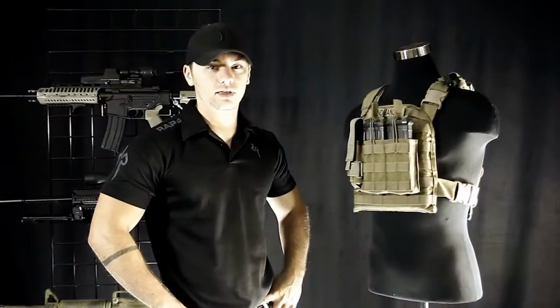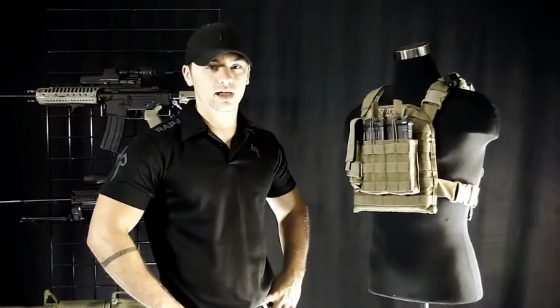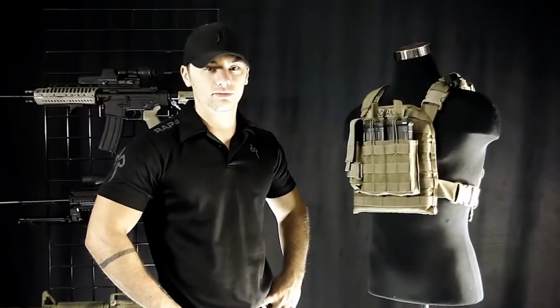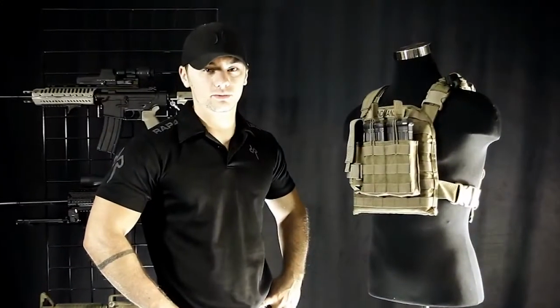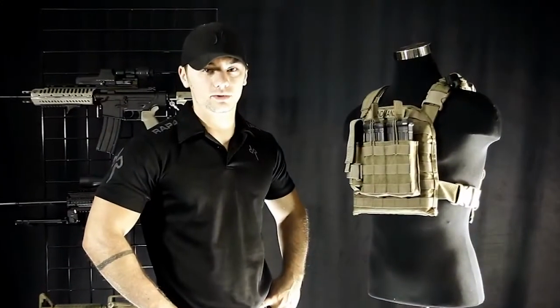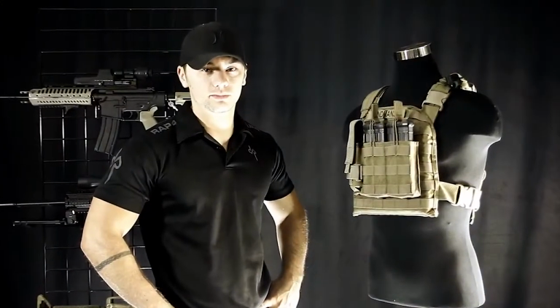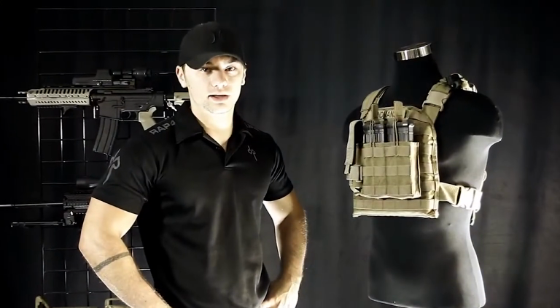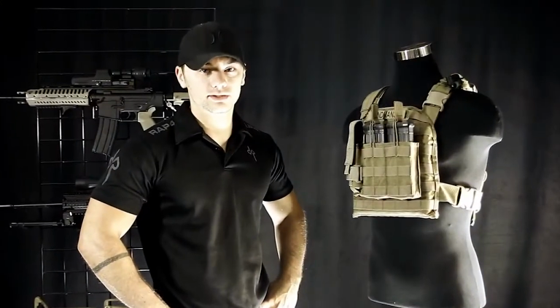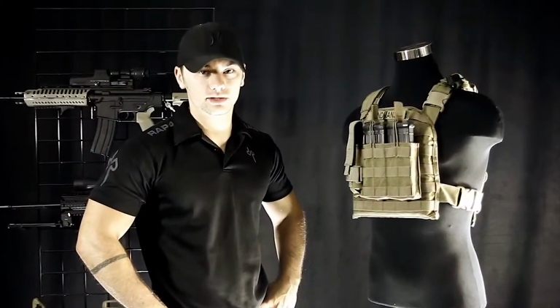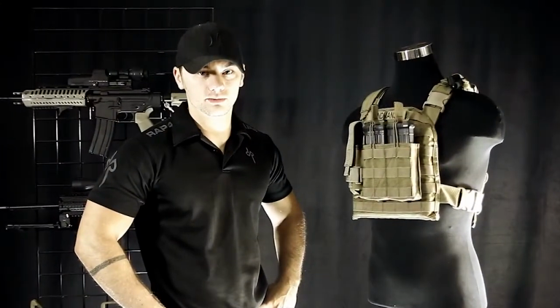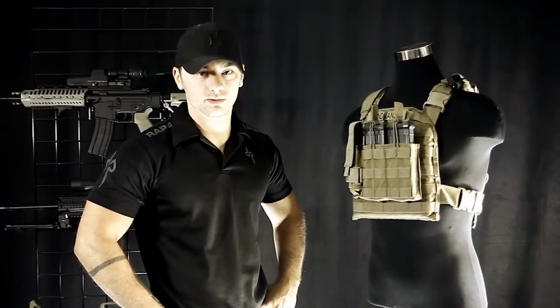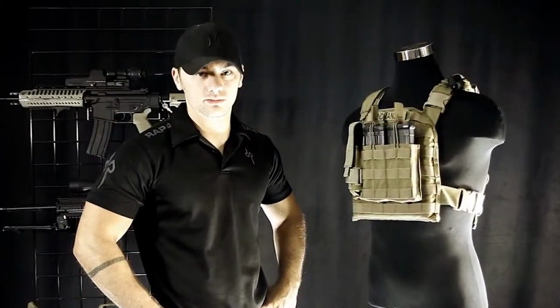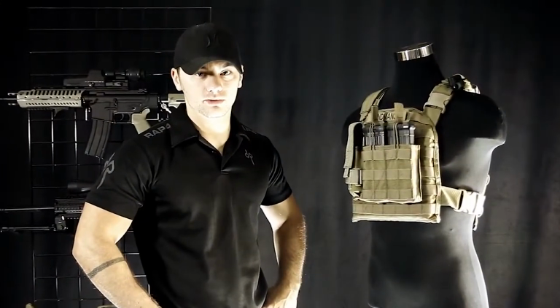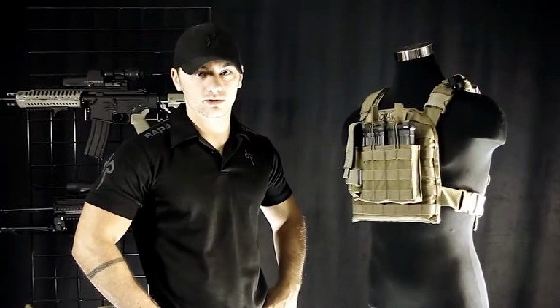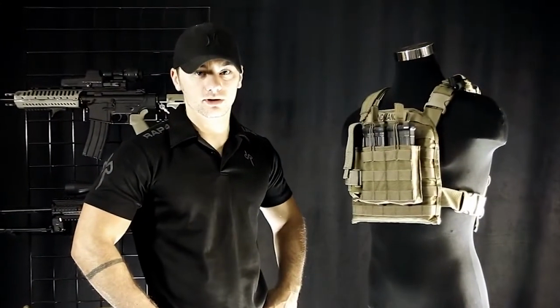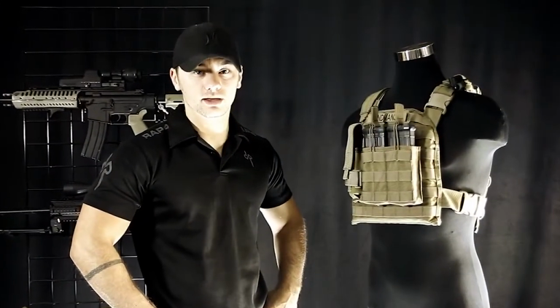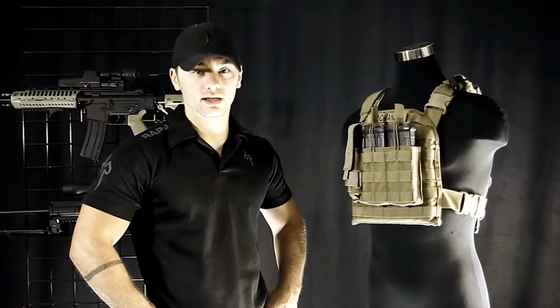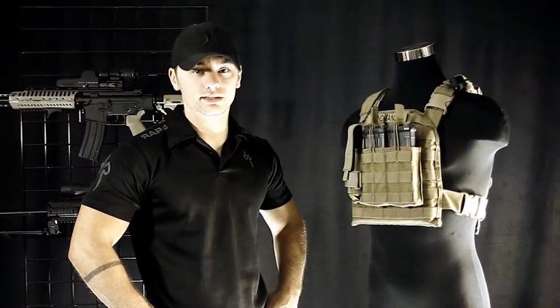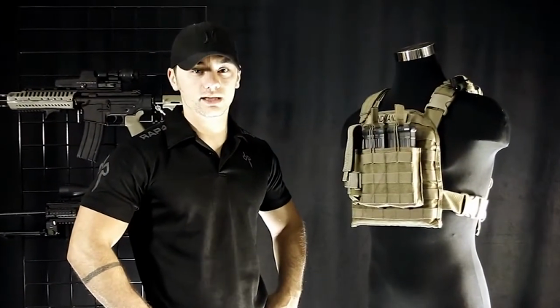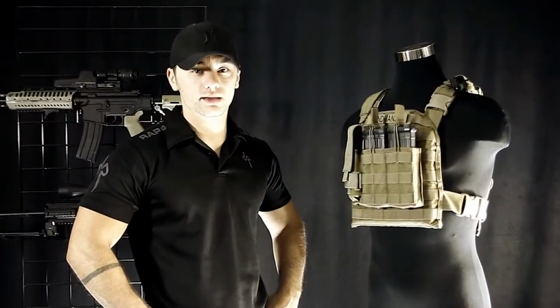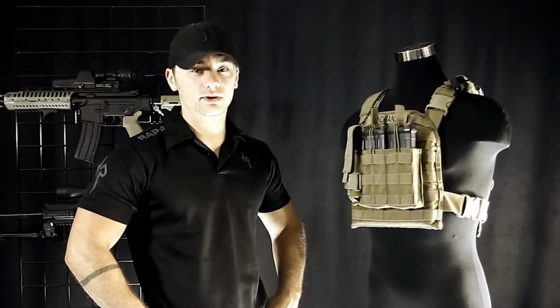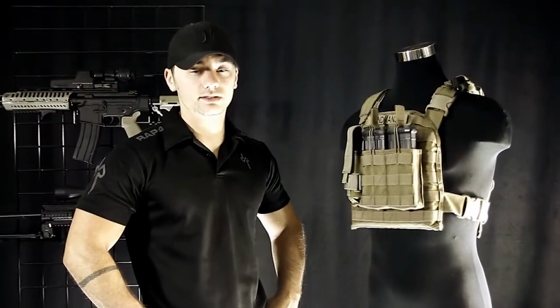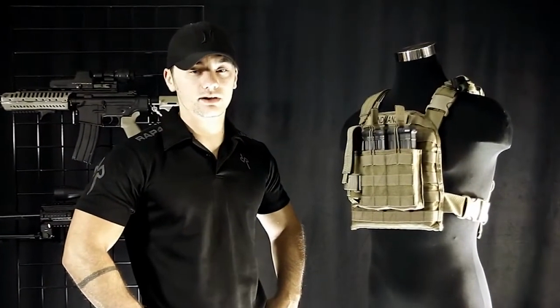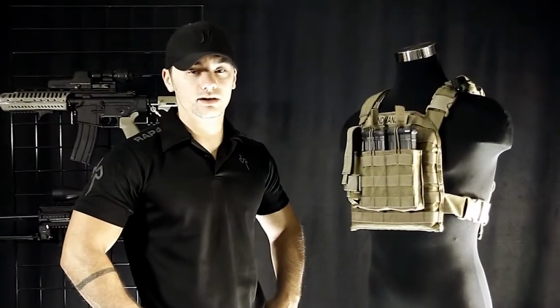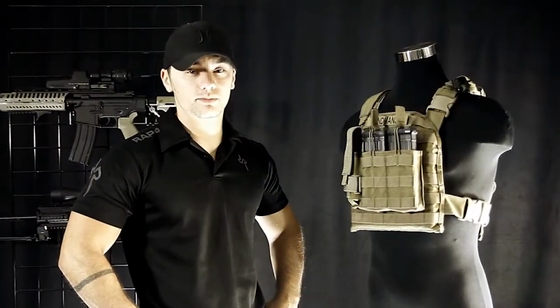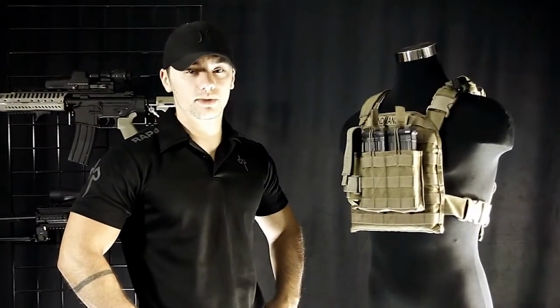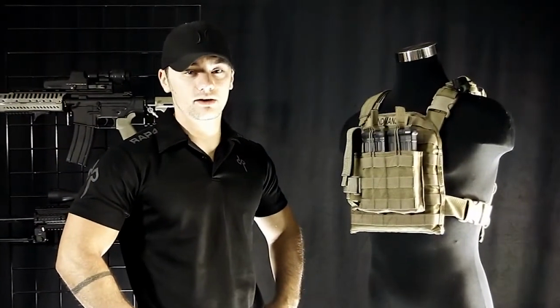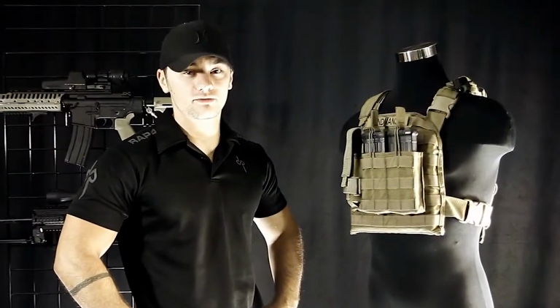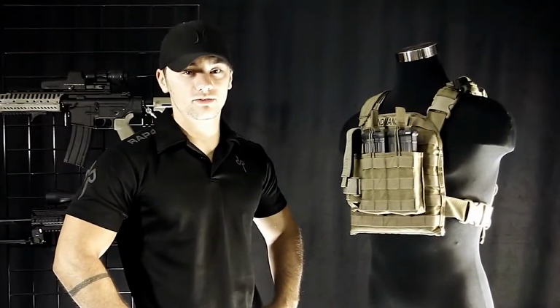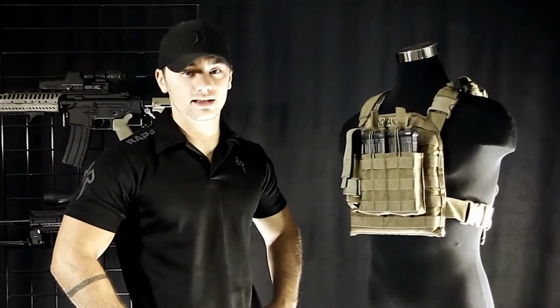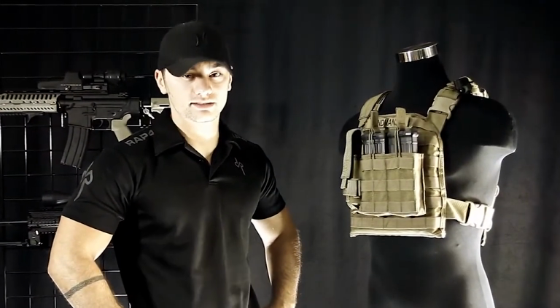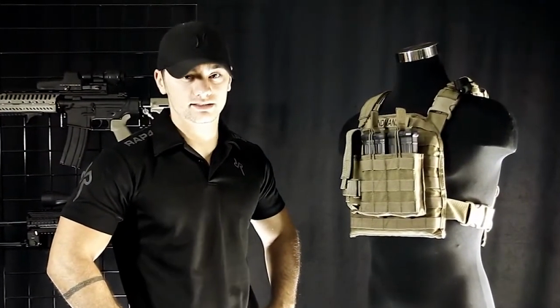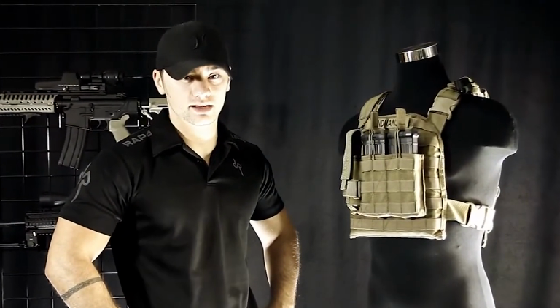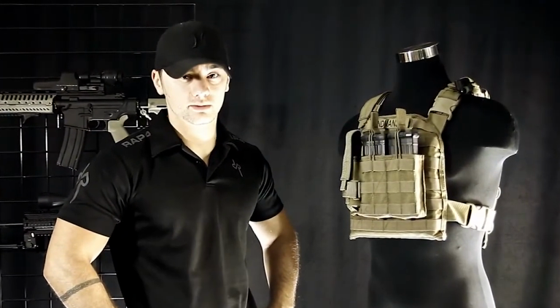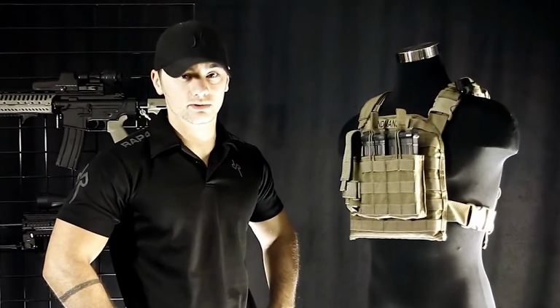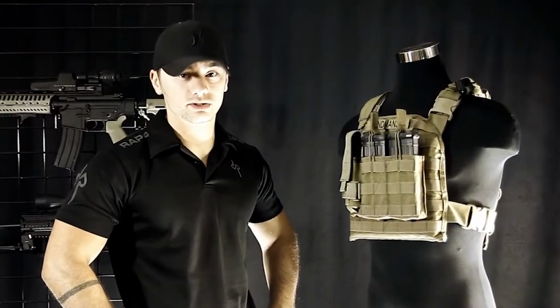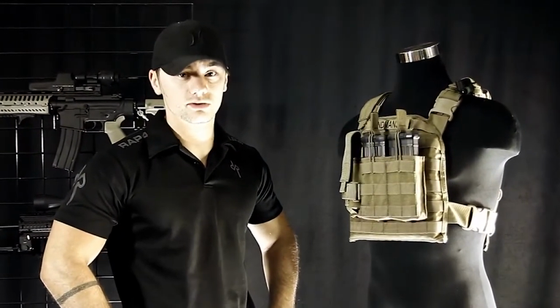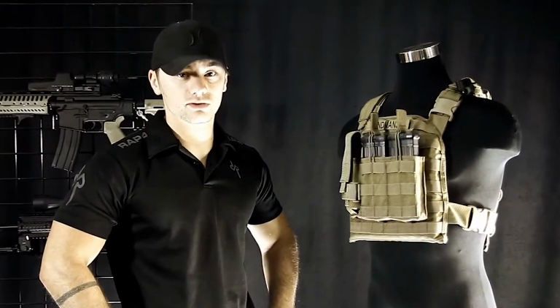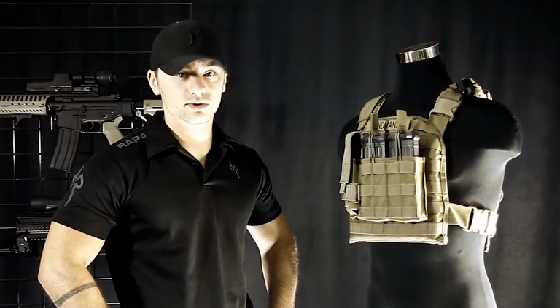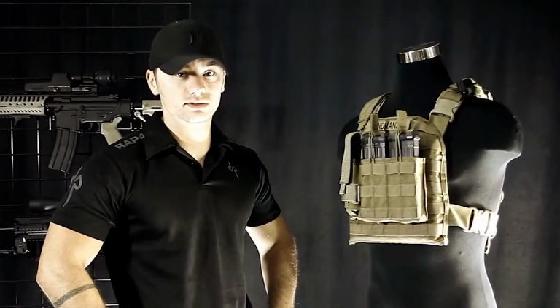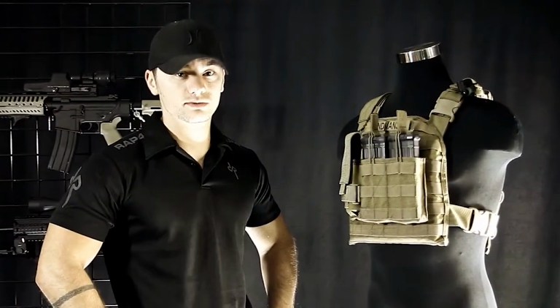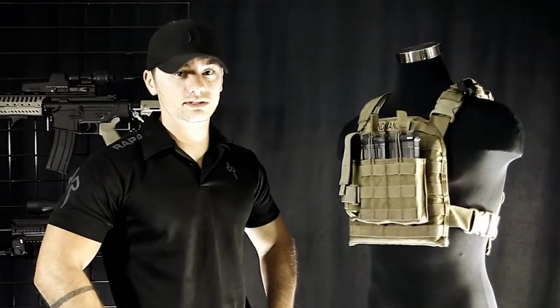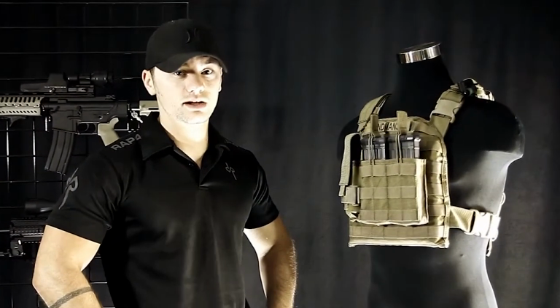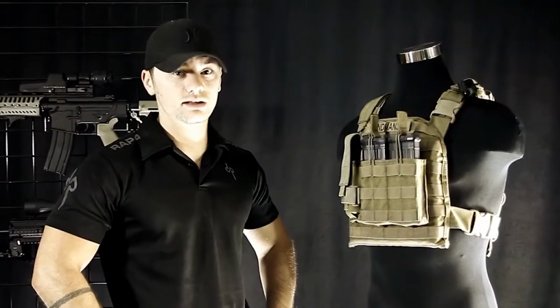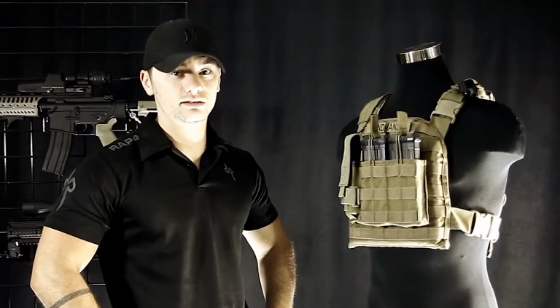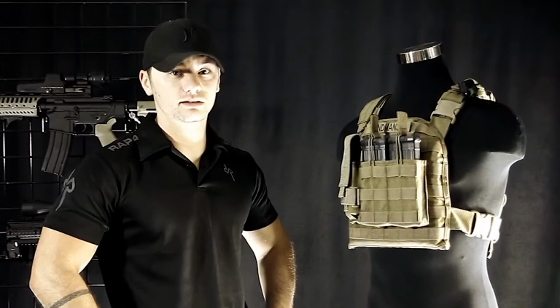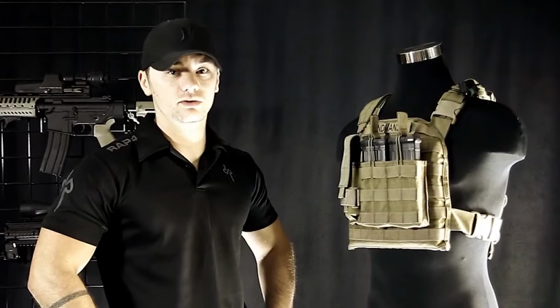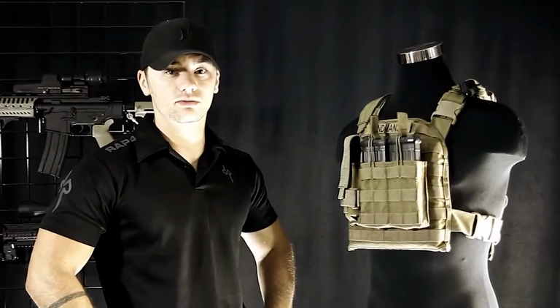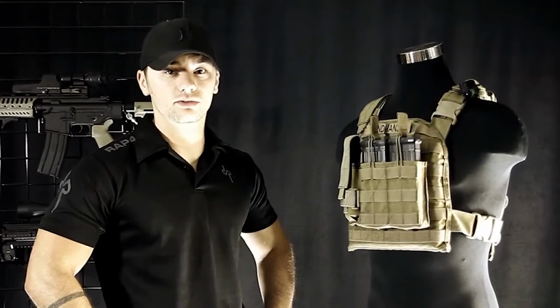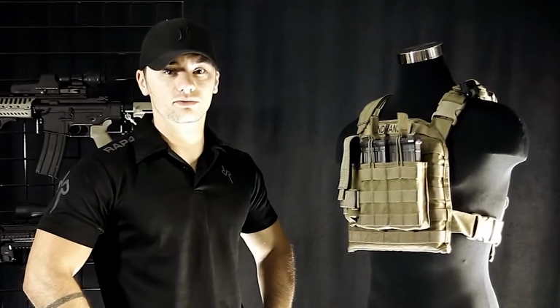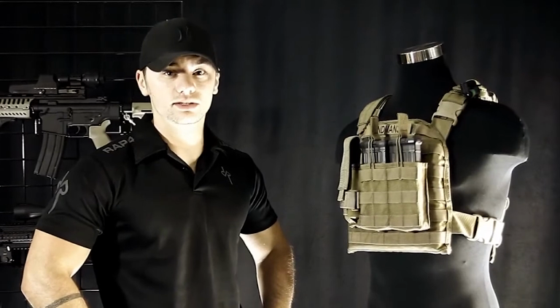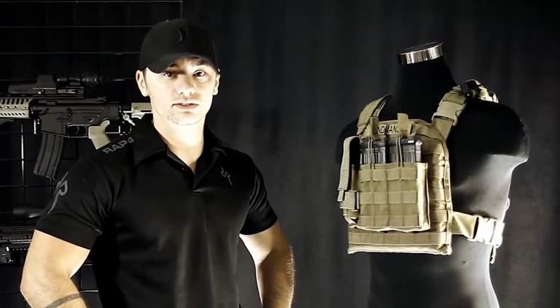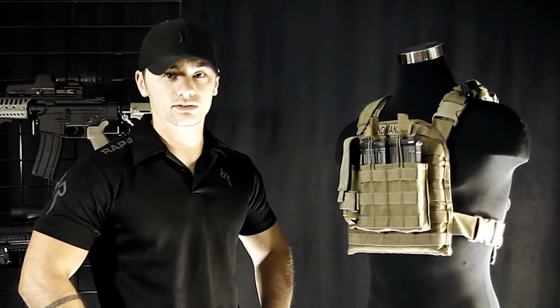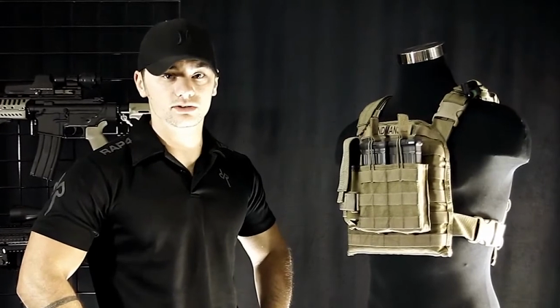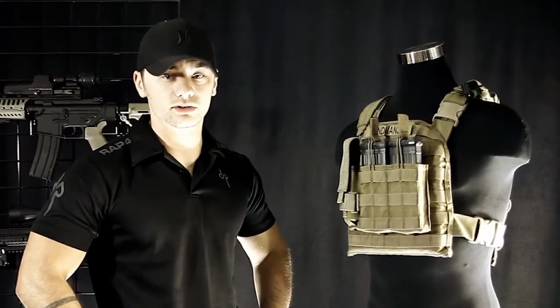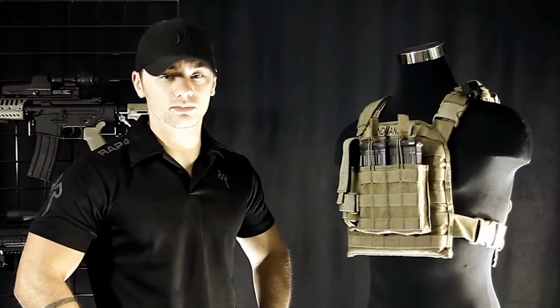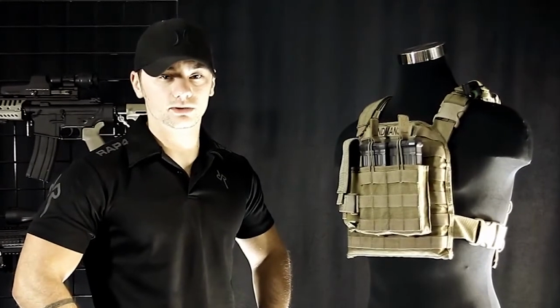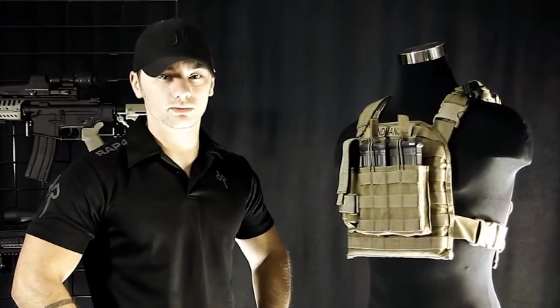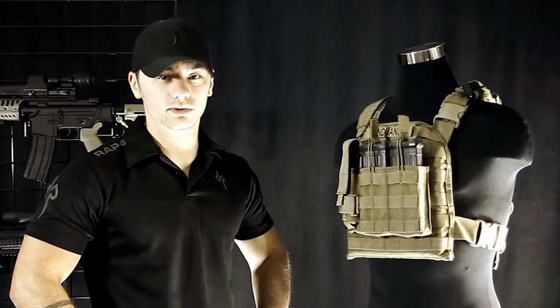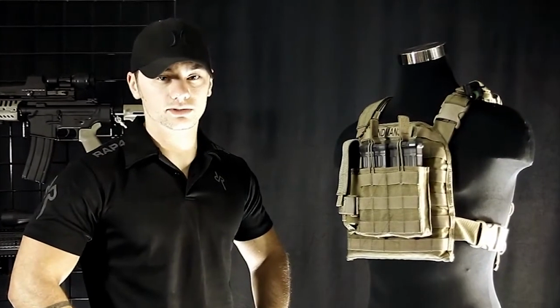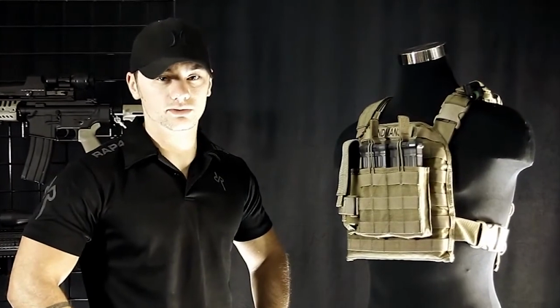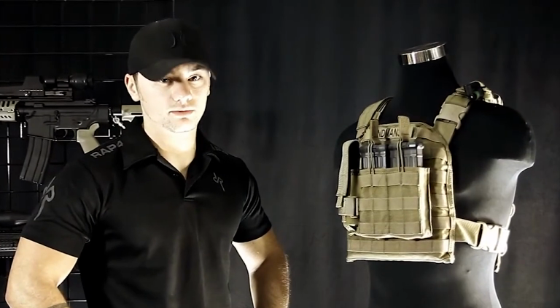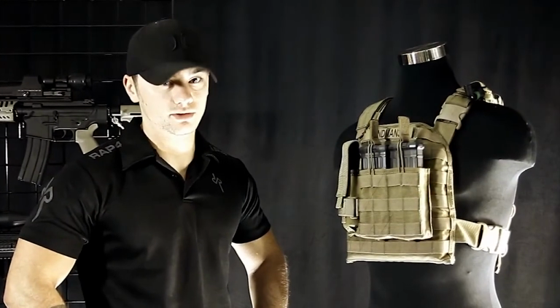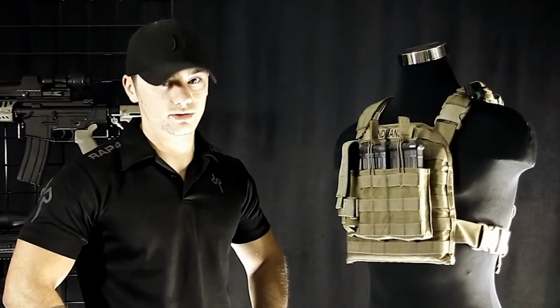Hey everyone, Patrick here with Rep4. Today I'm going to talk about vests. I'm going to show you the ones that we sell and go over the features so you can pick the one that's right for you.